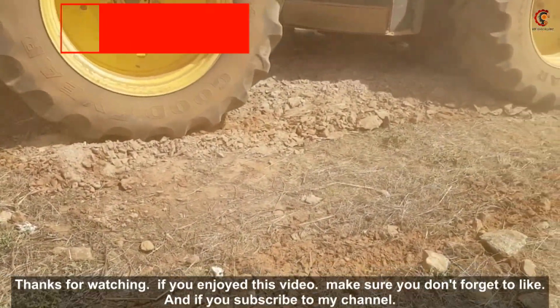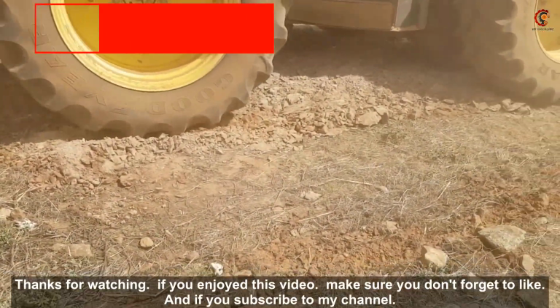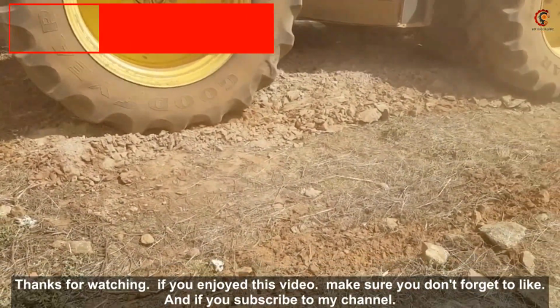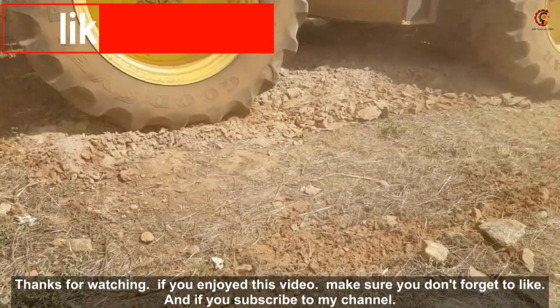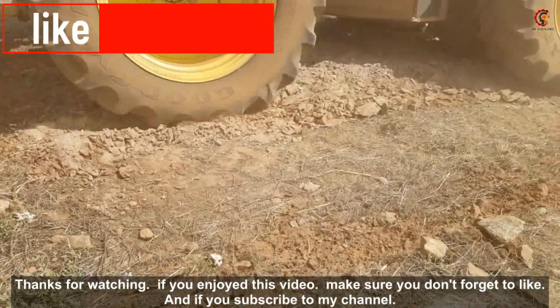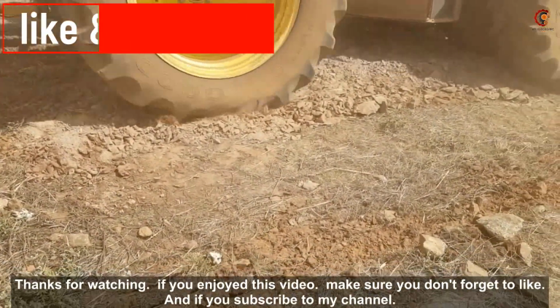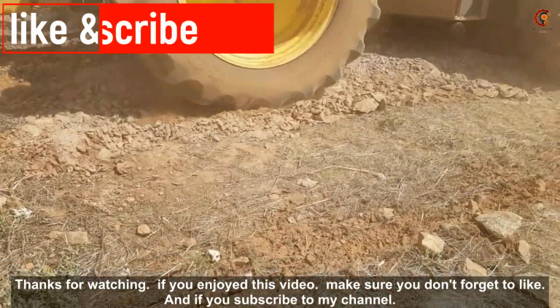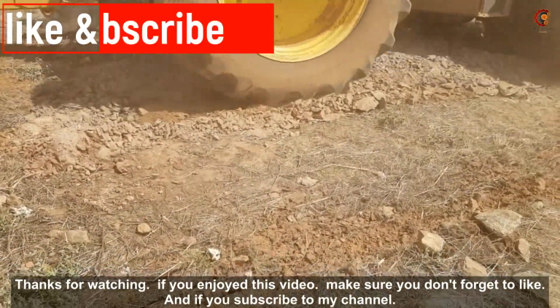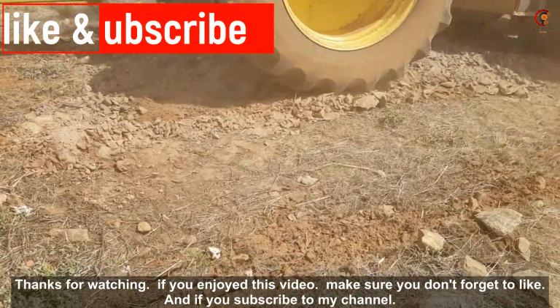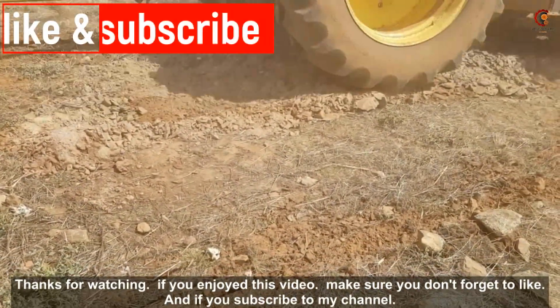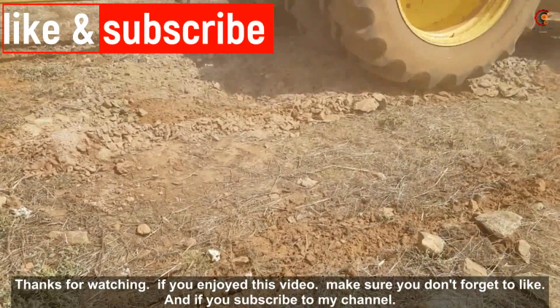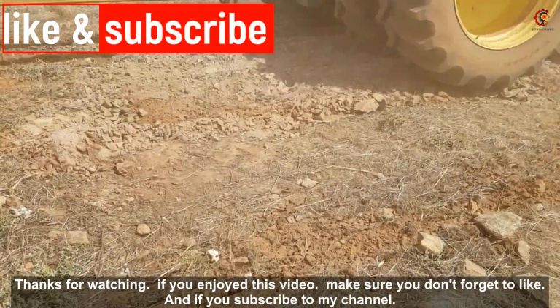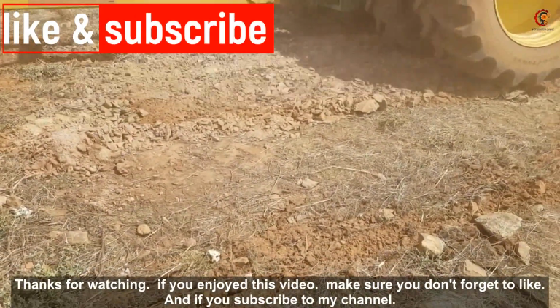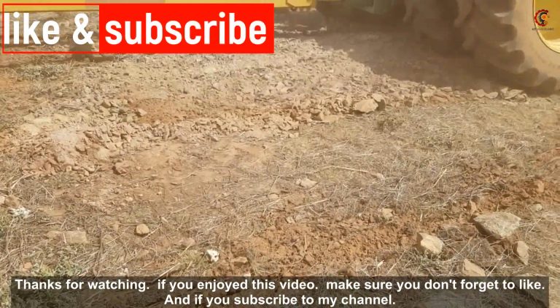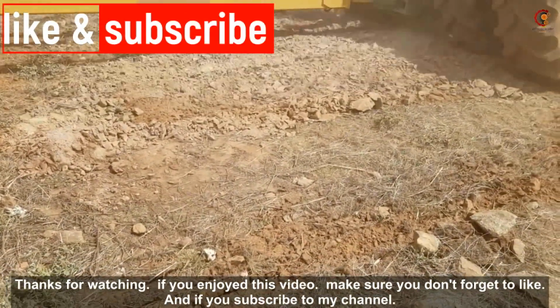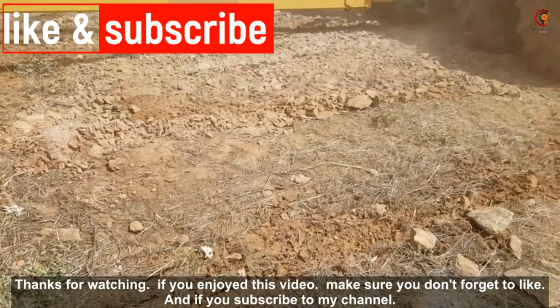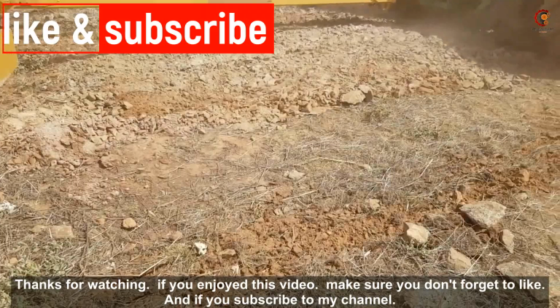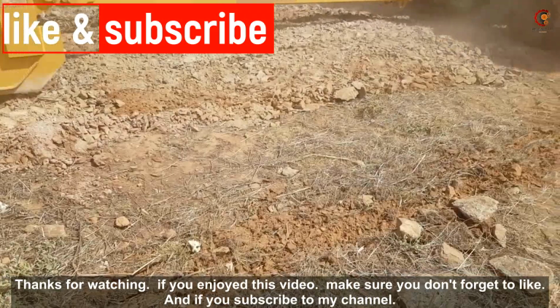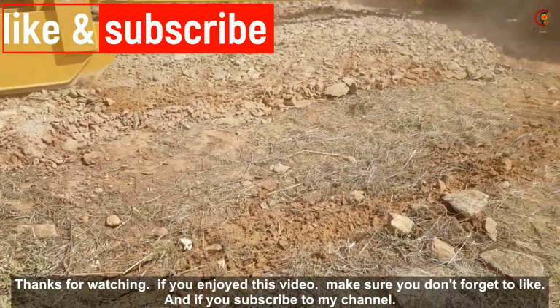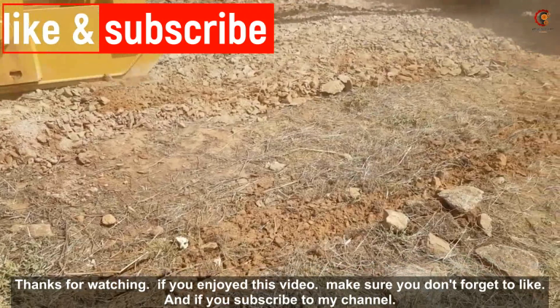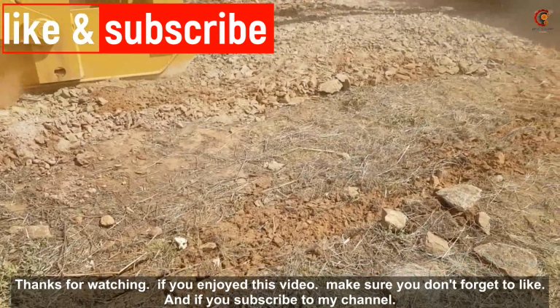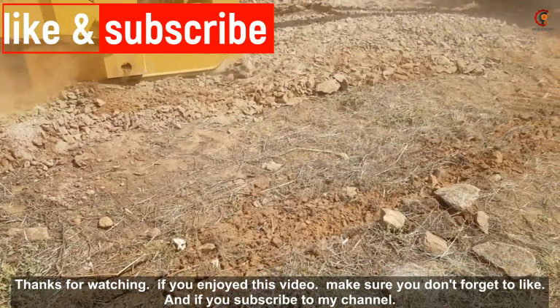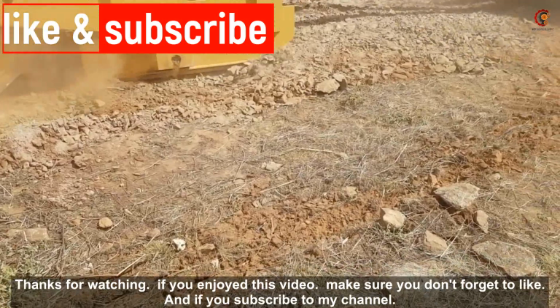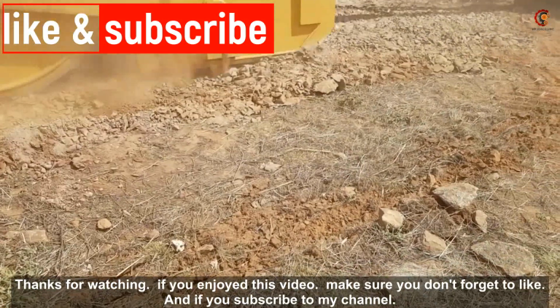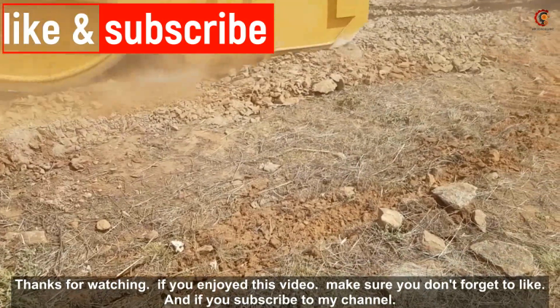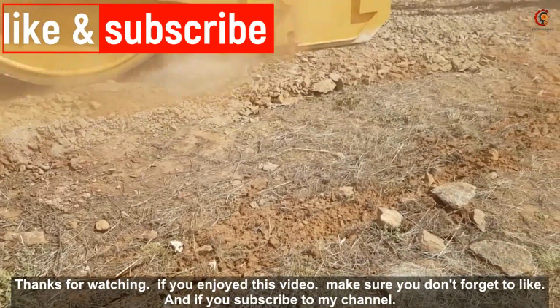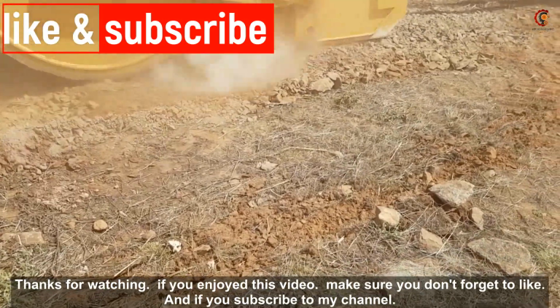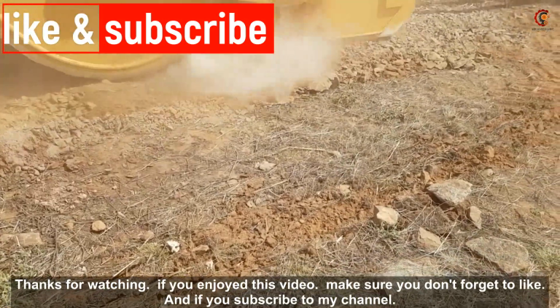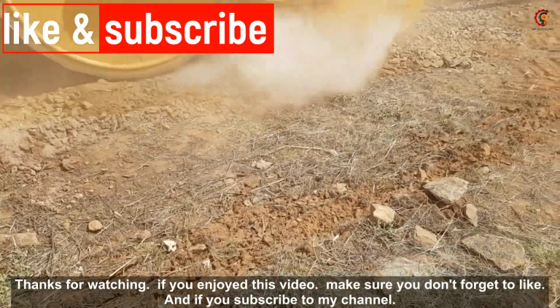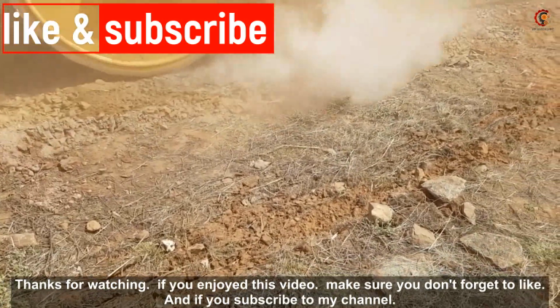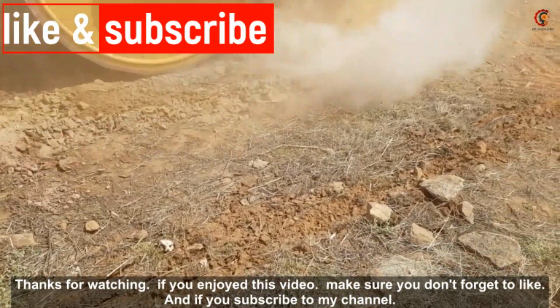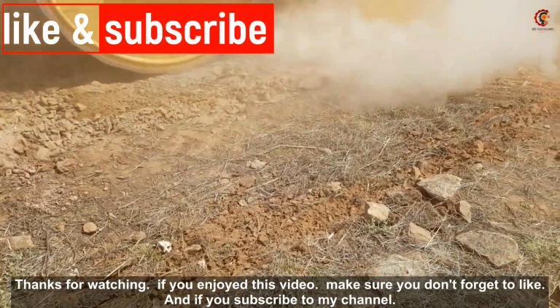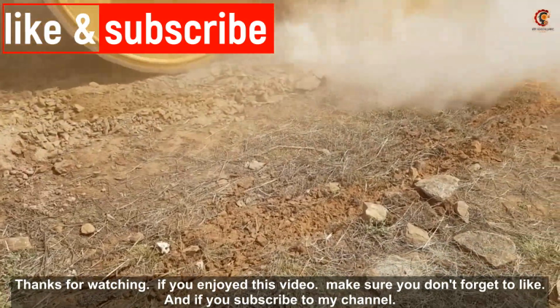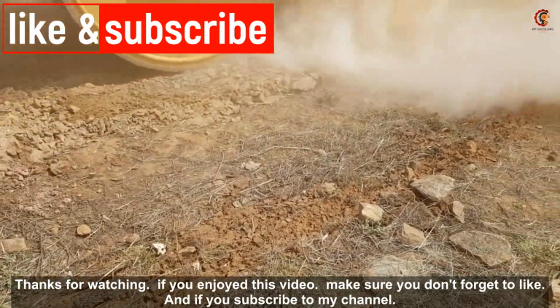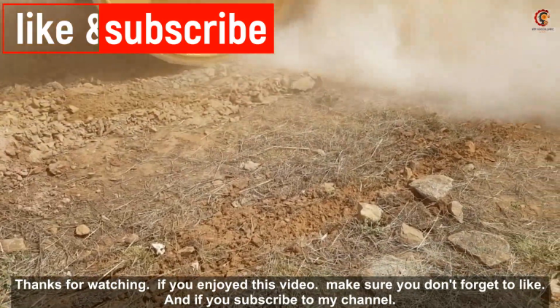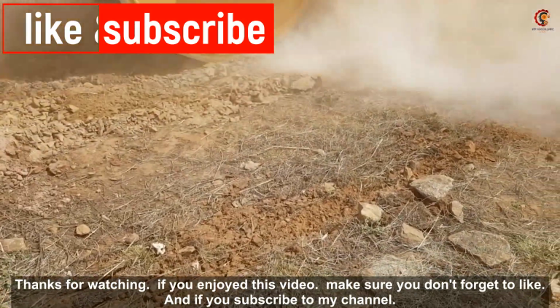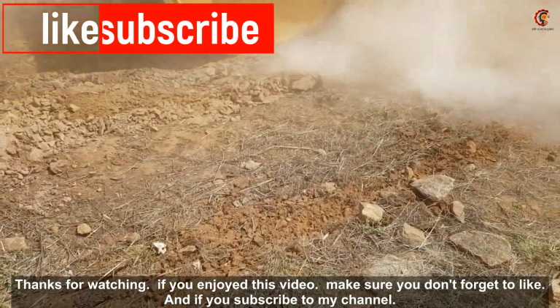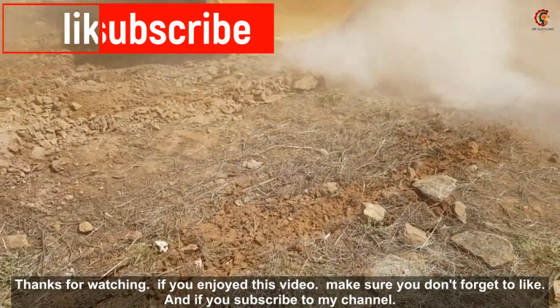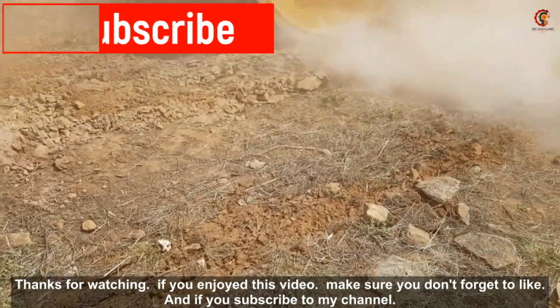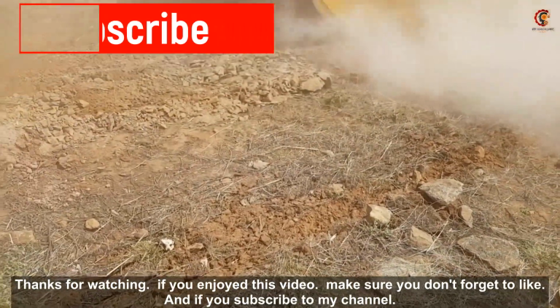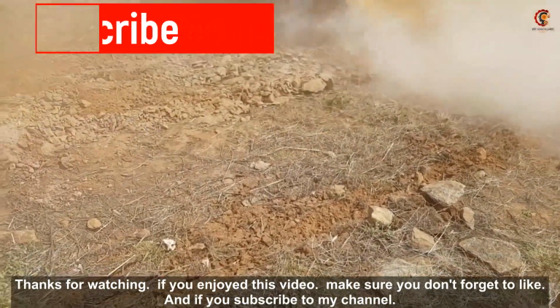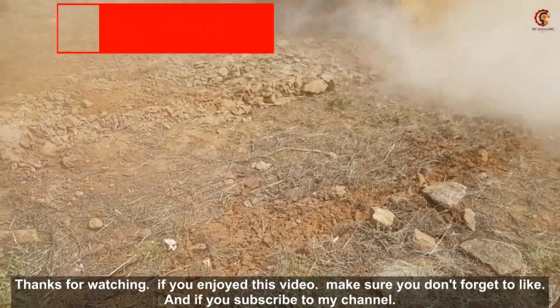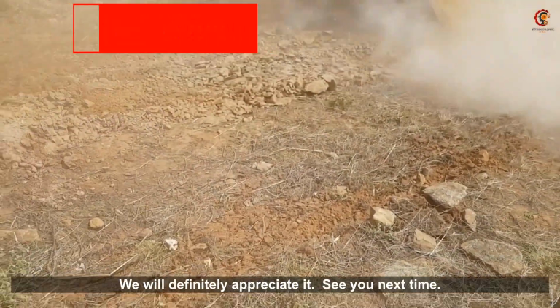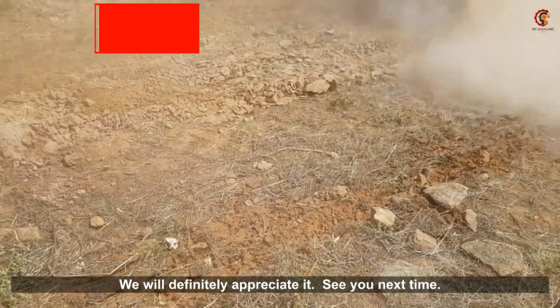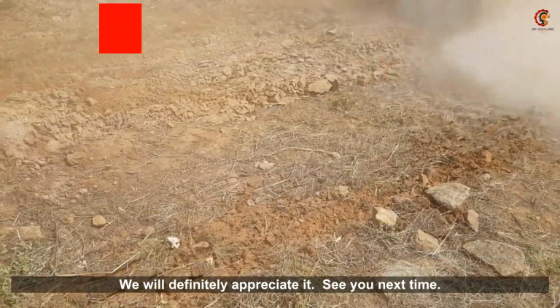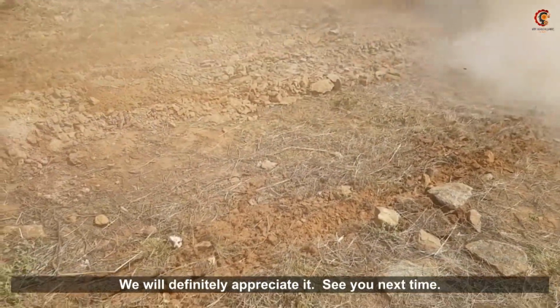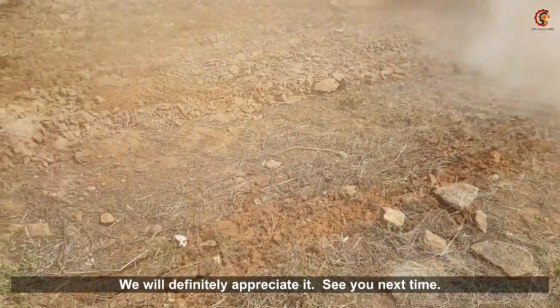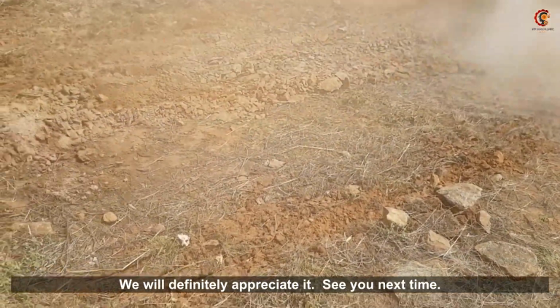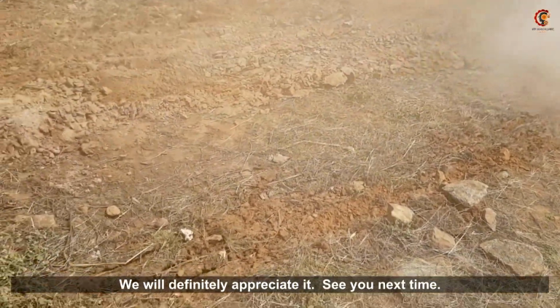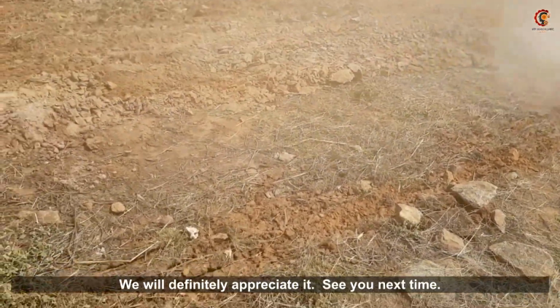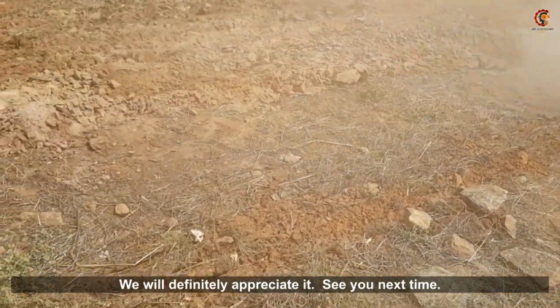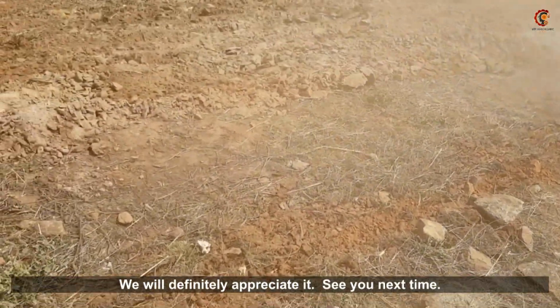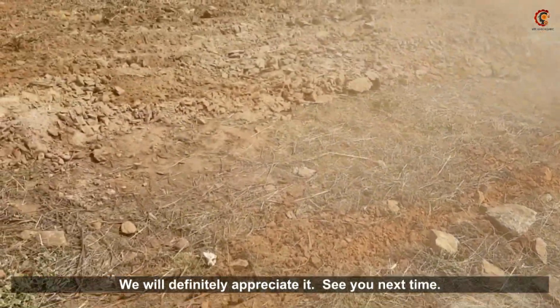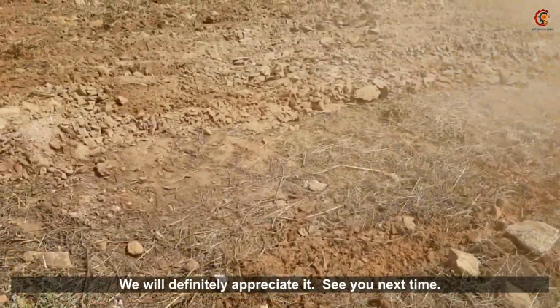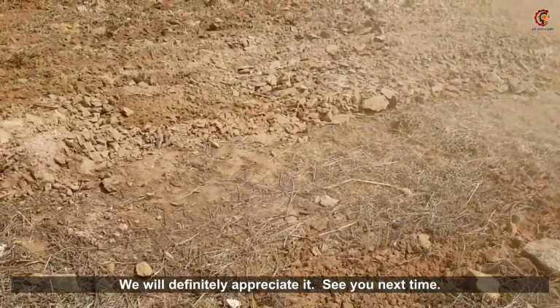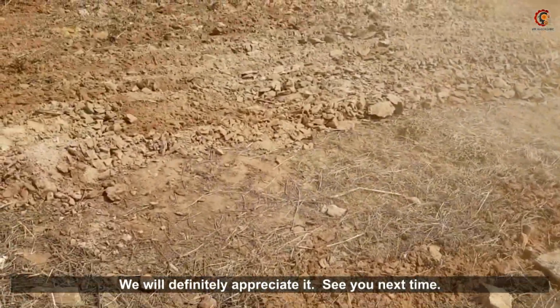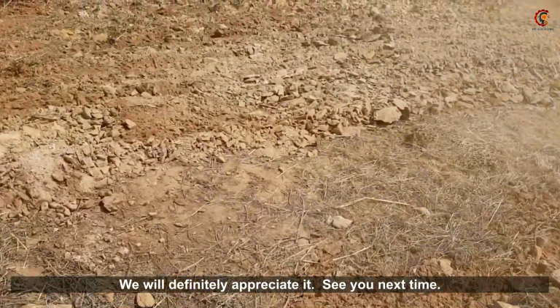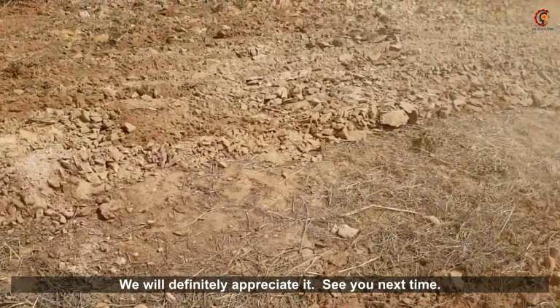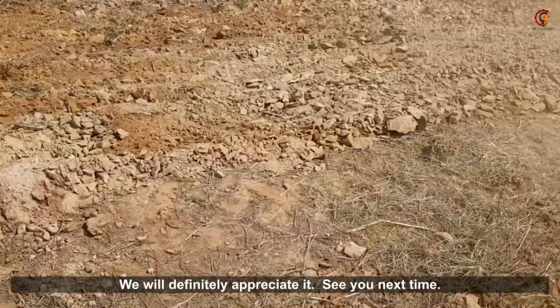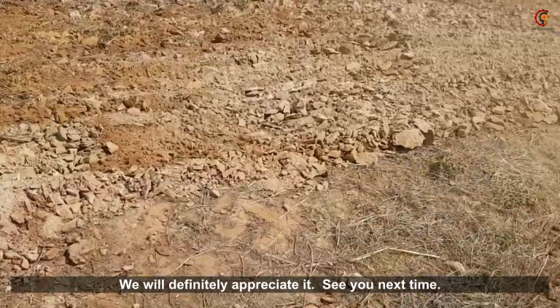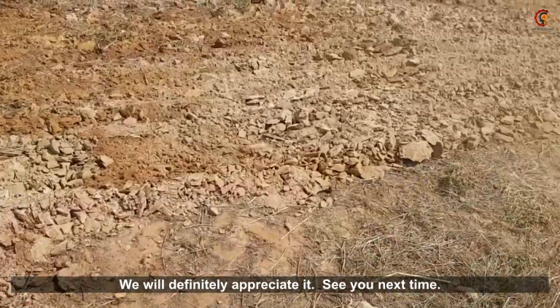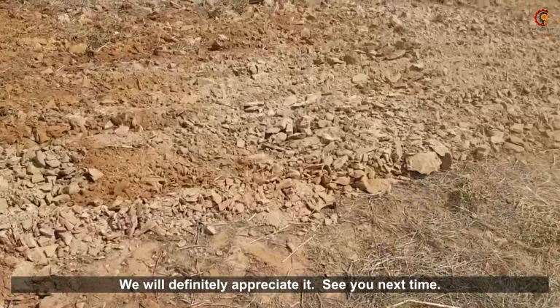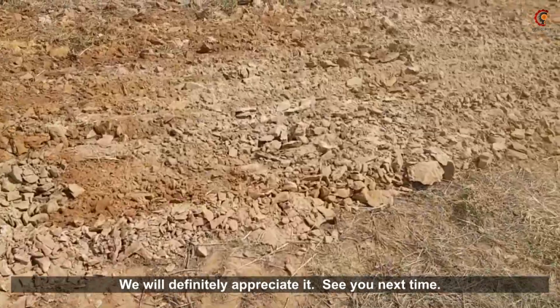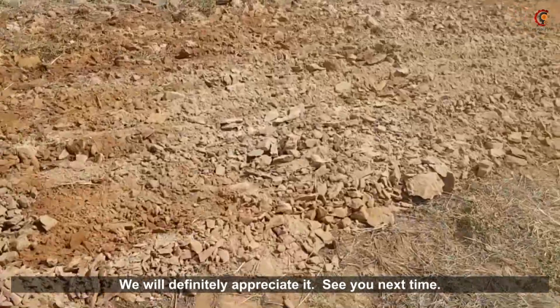If you enjoyed this video make sure you don't forget to like, and if you subscribe to my channel we will definitely appreciate it. See you next time!